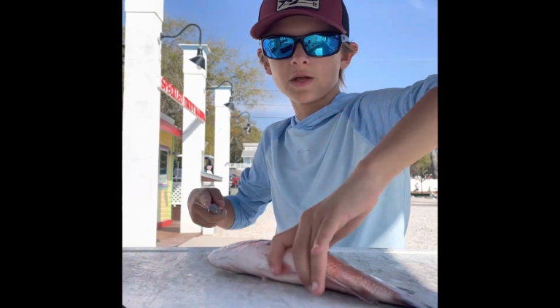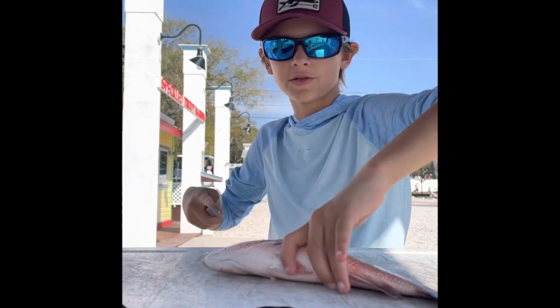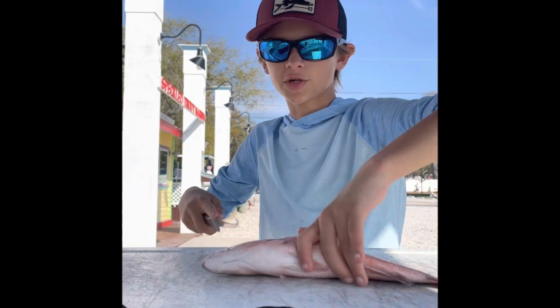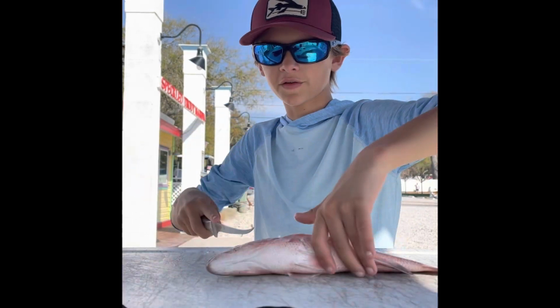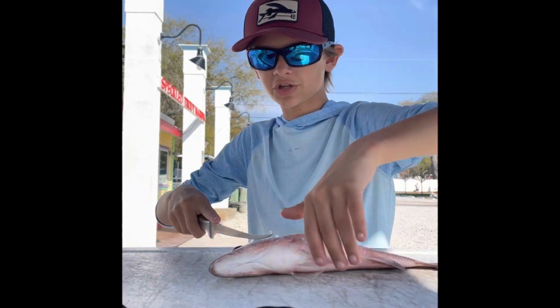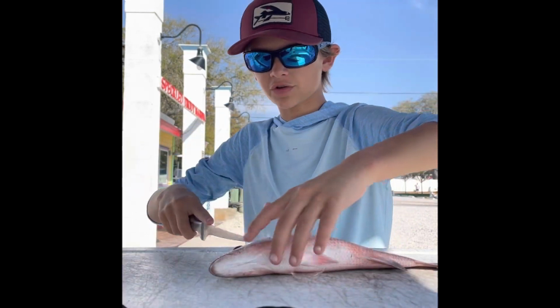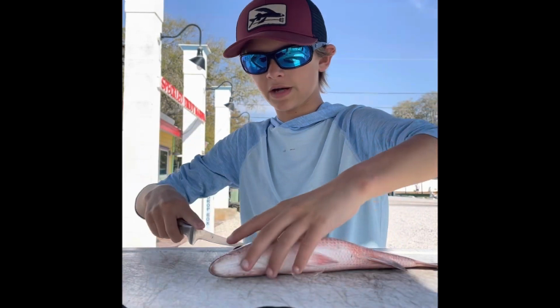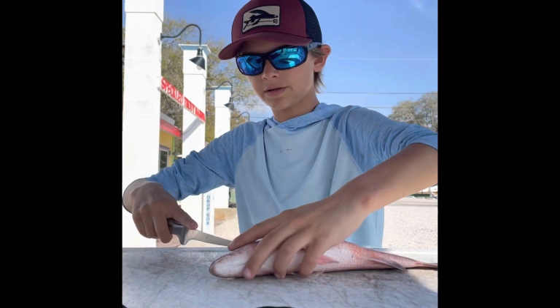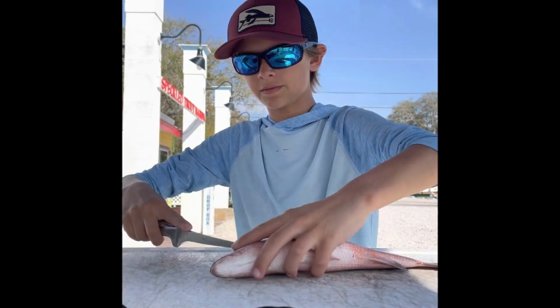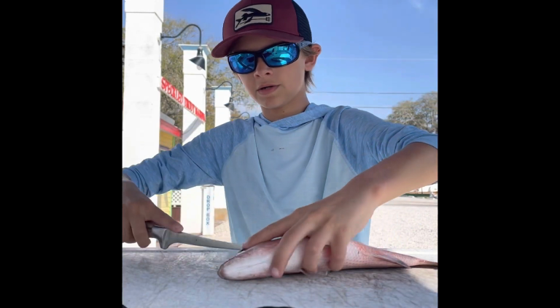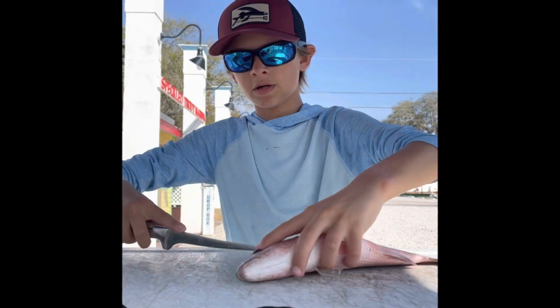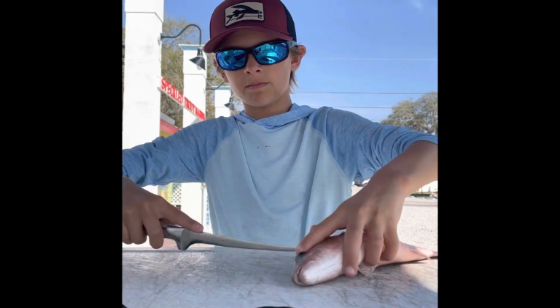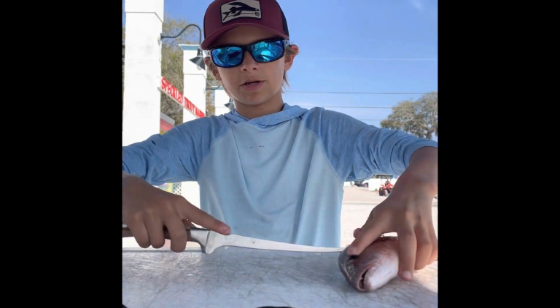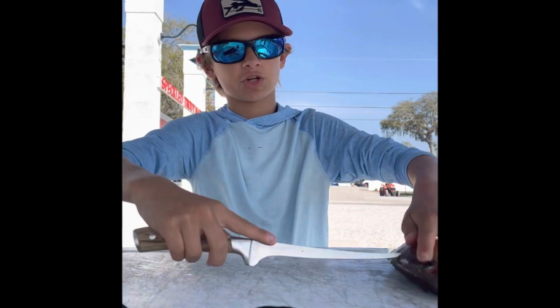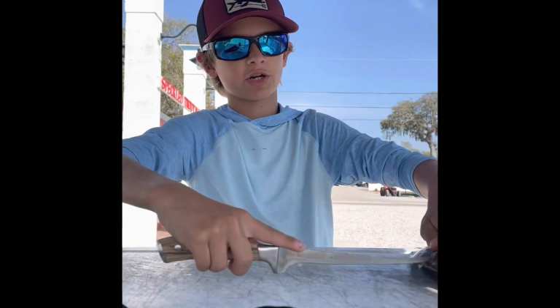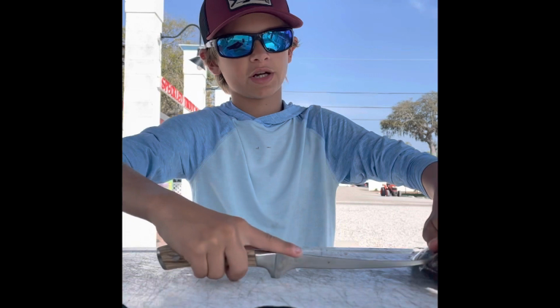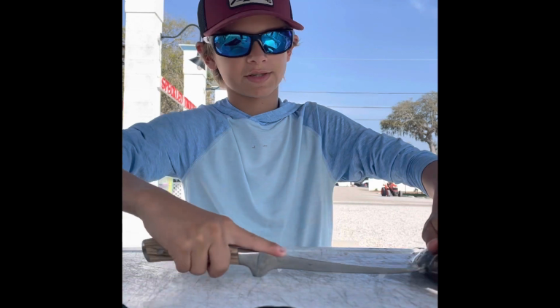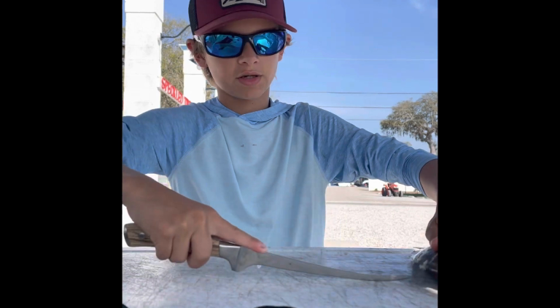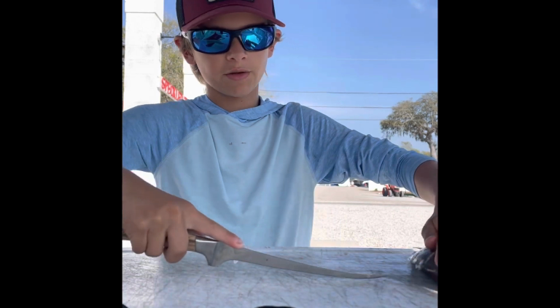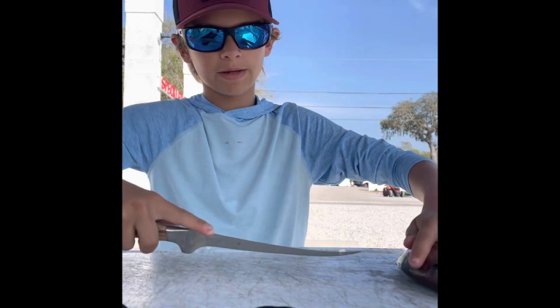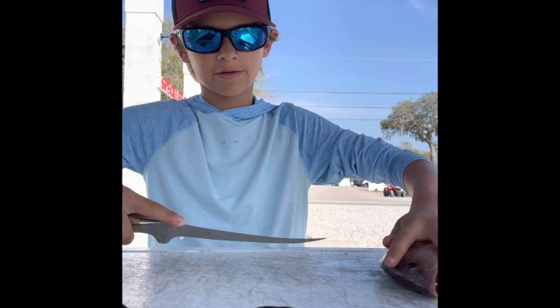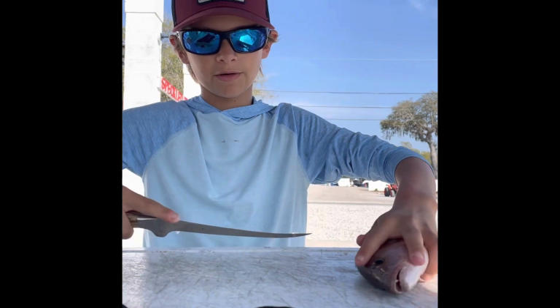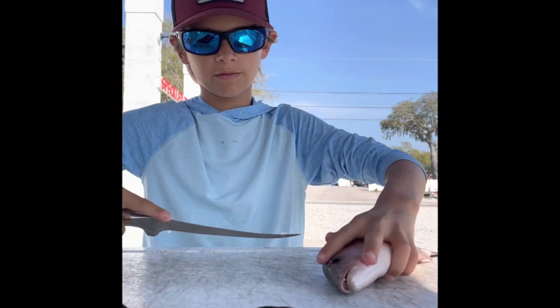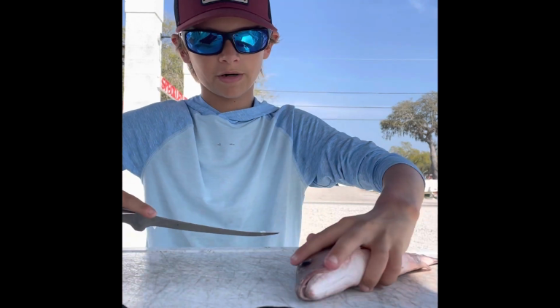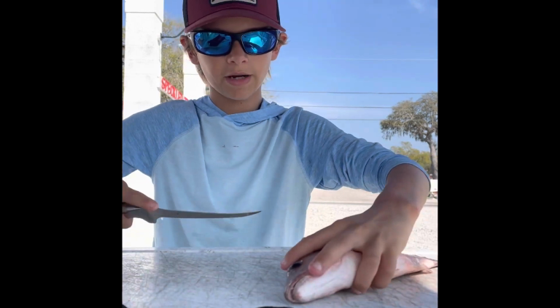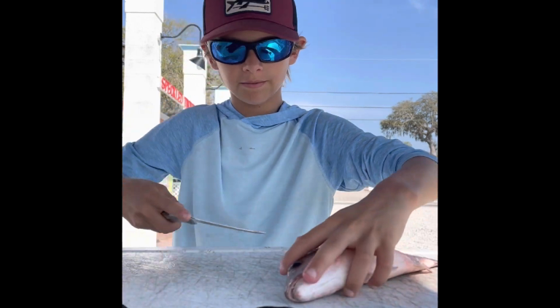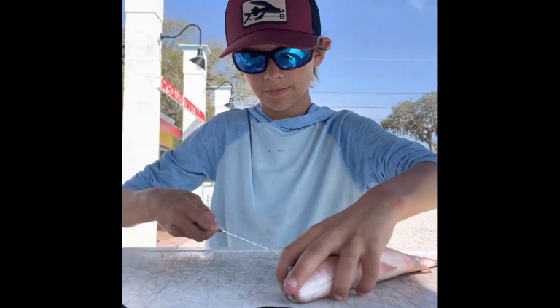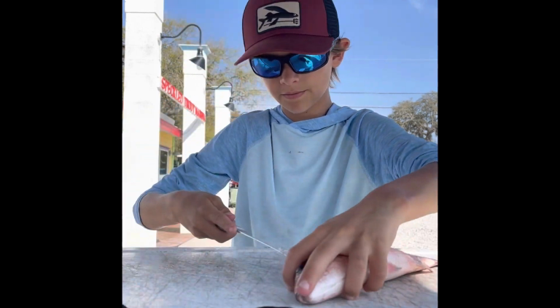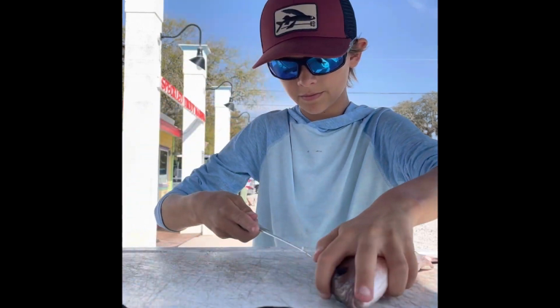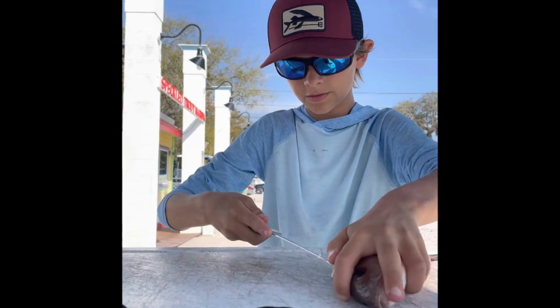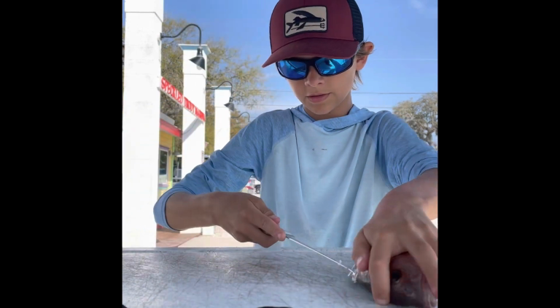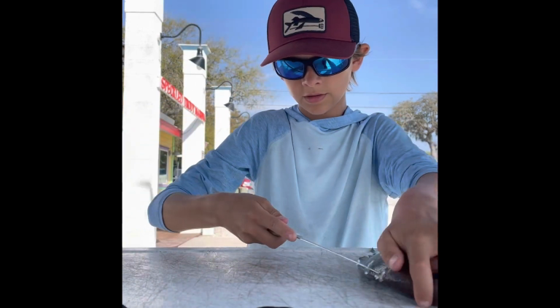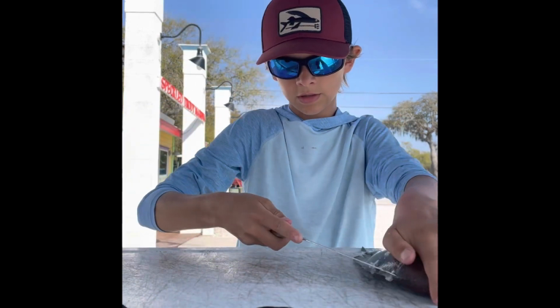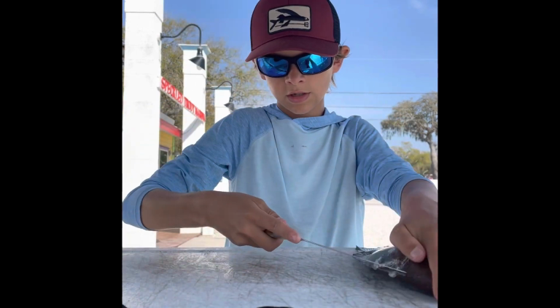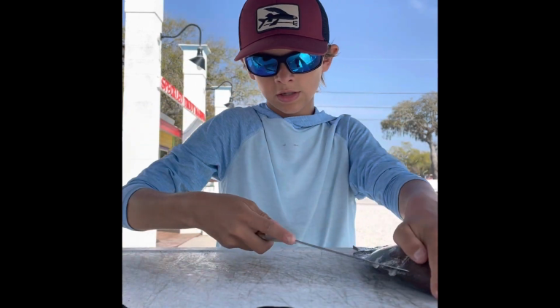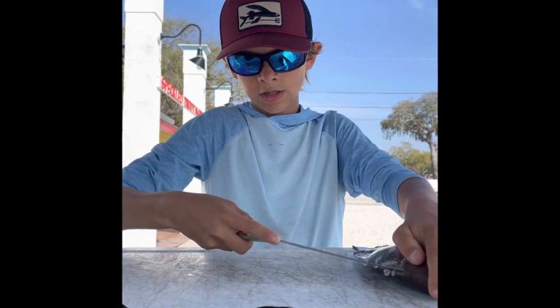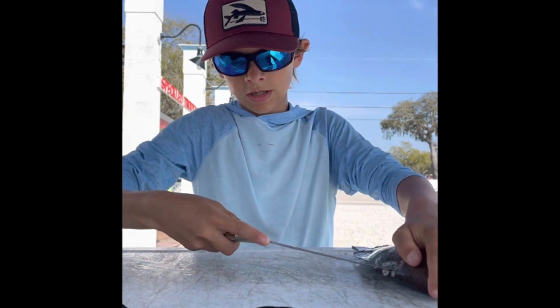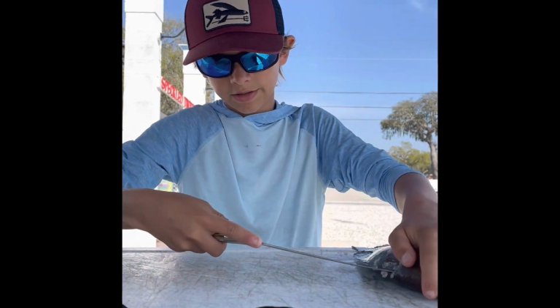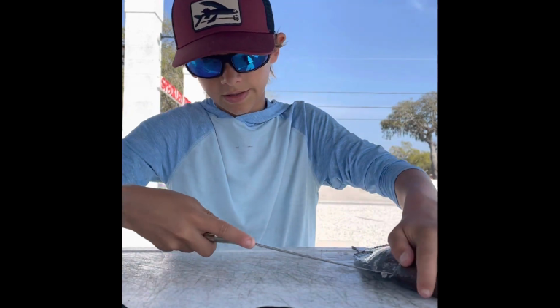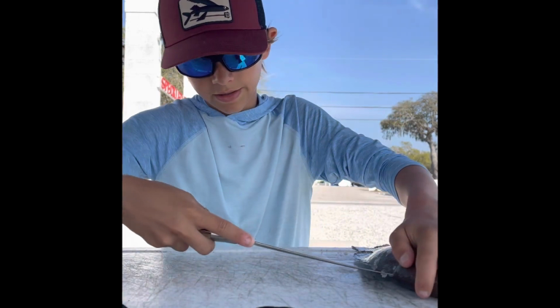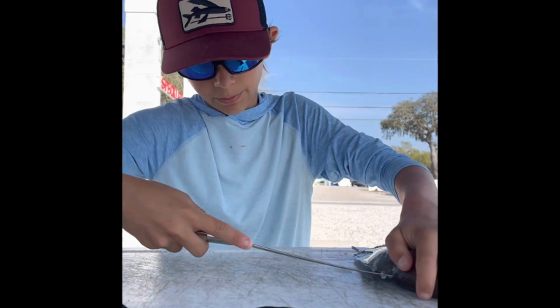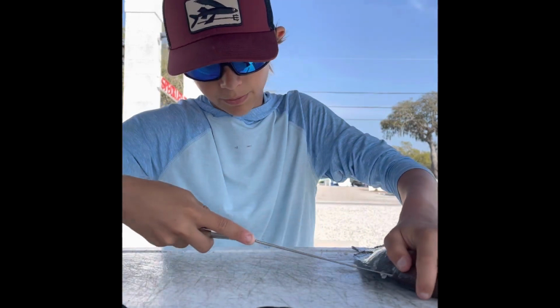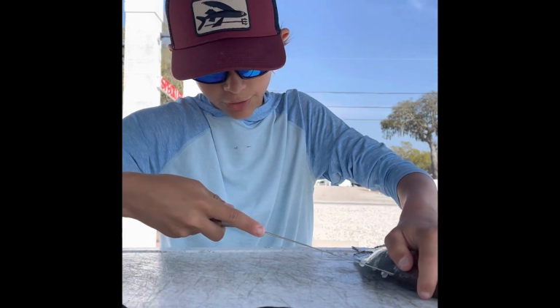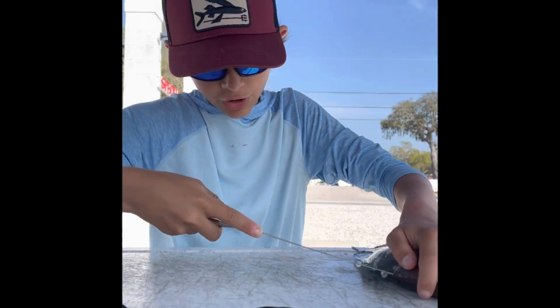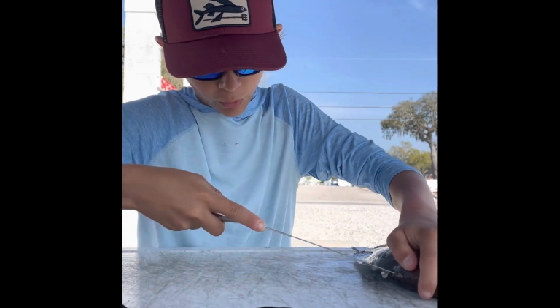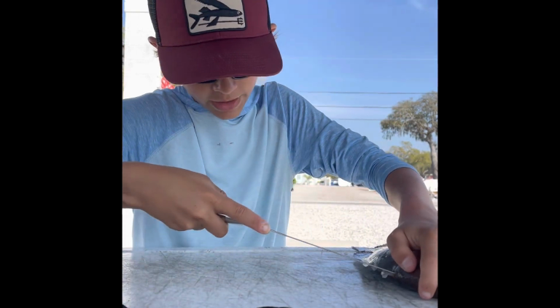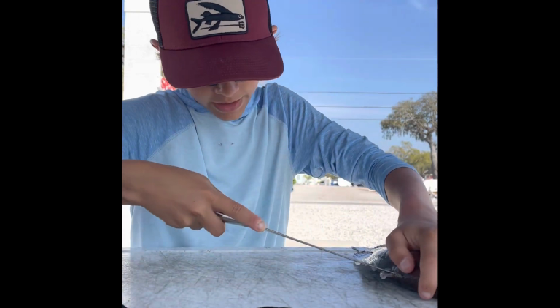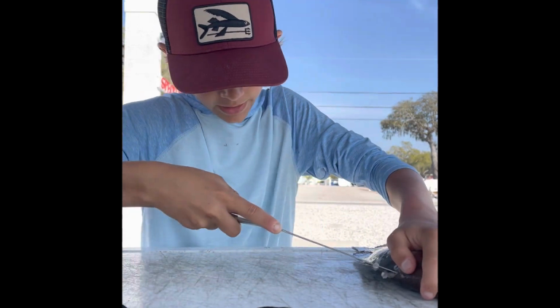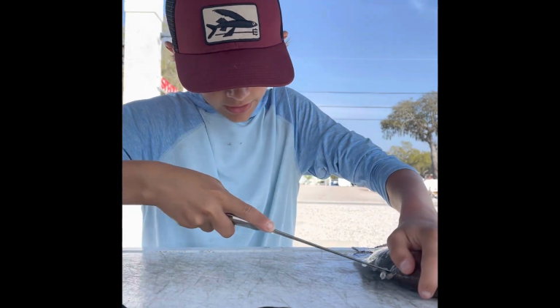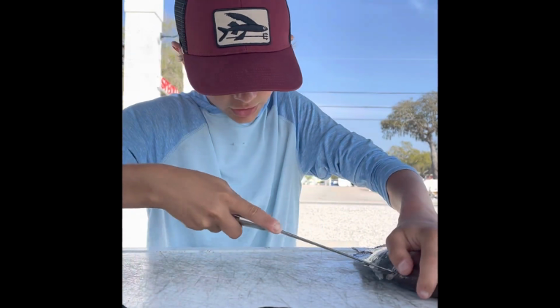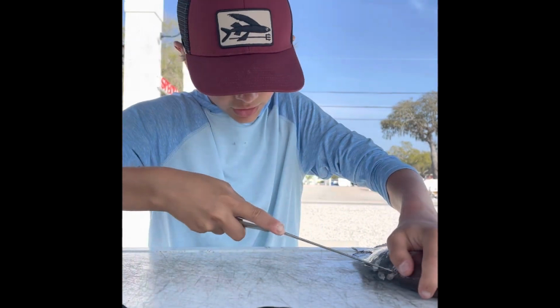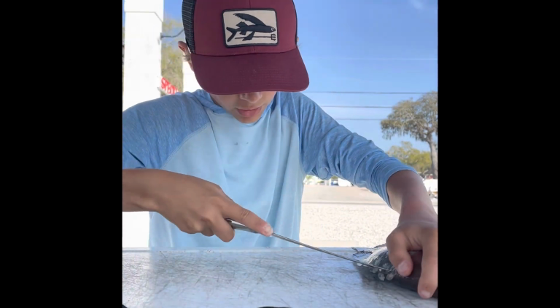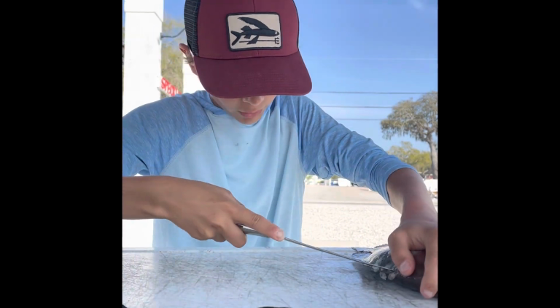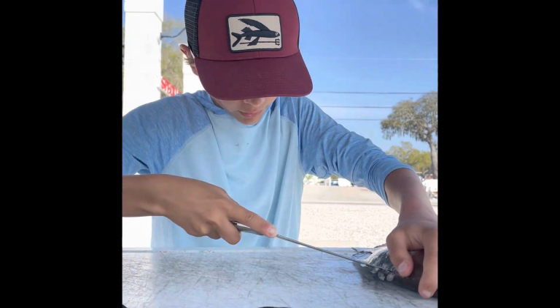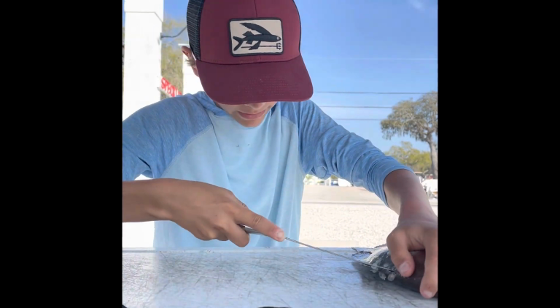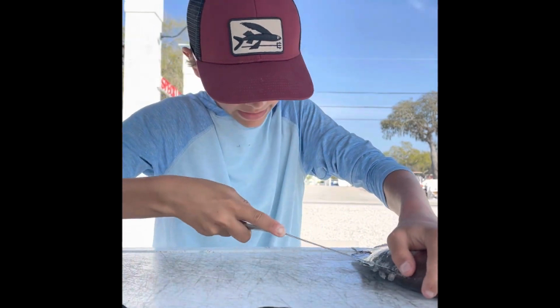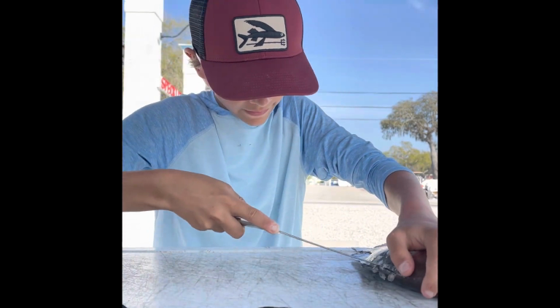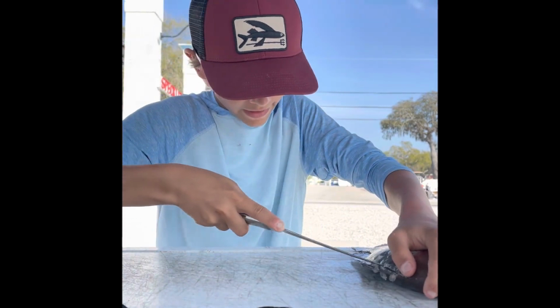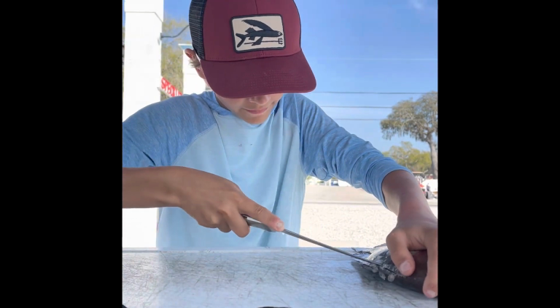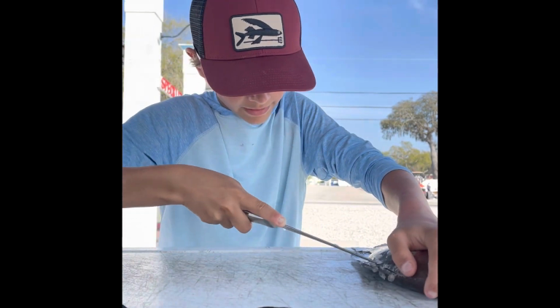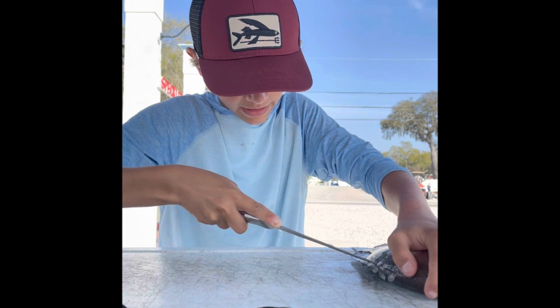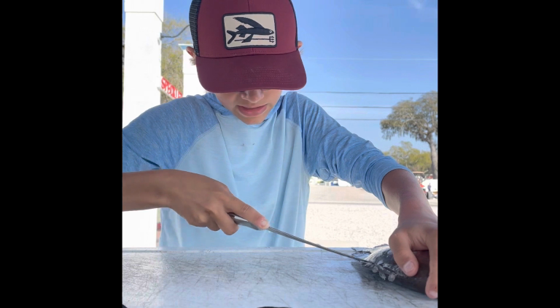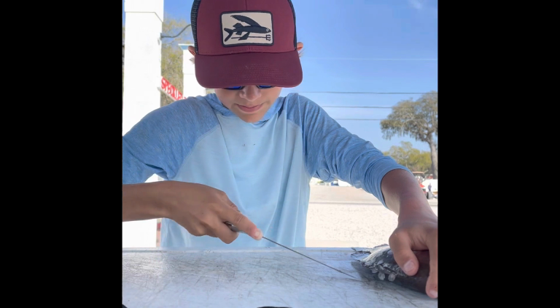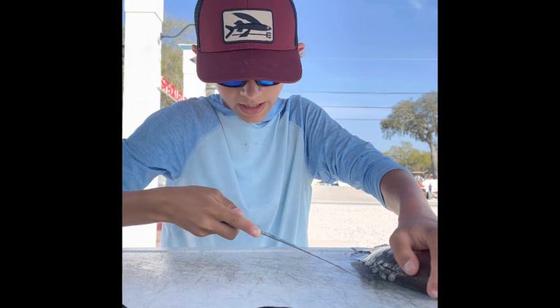Turn the fish around, make sure your cut is all the way through. Then put your point in and just go all the way down that spine.